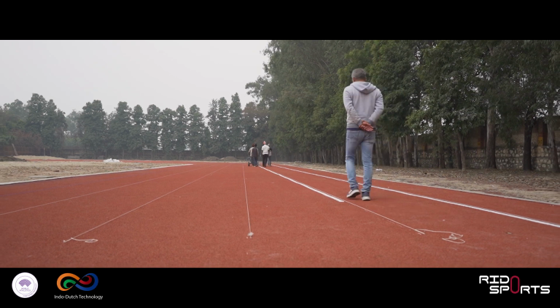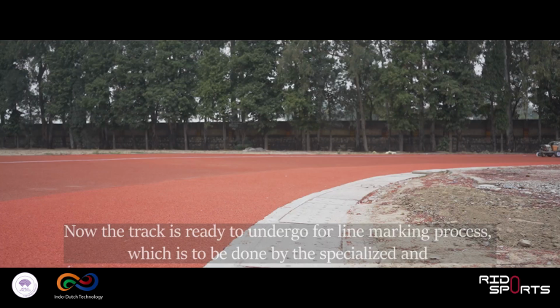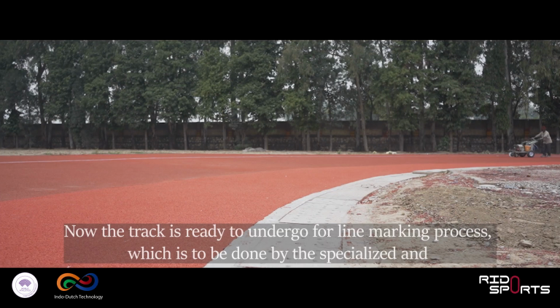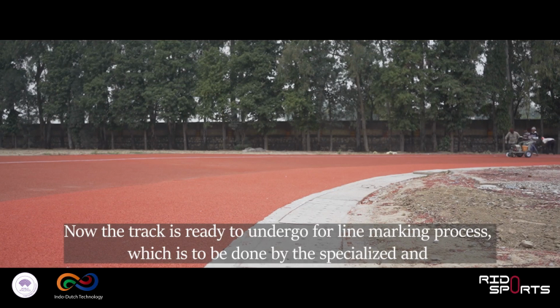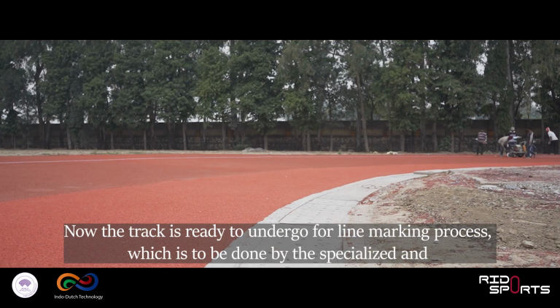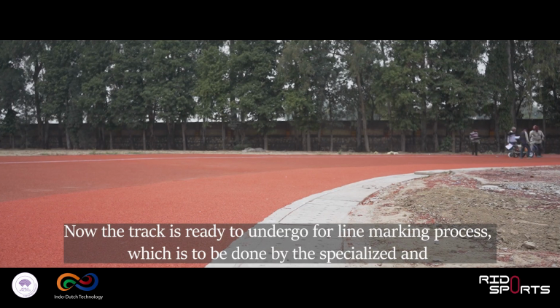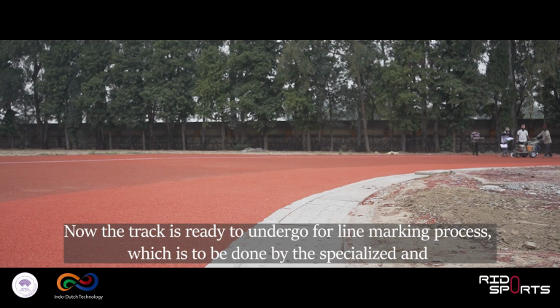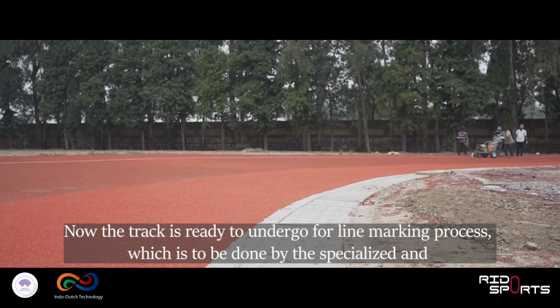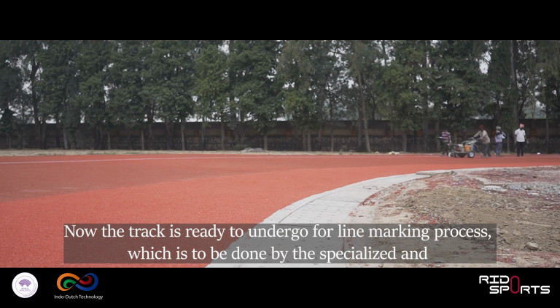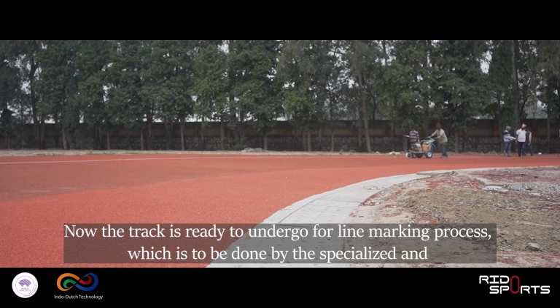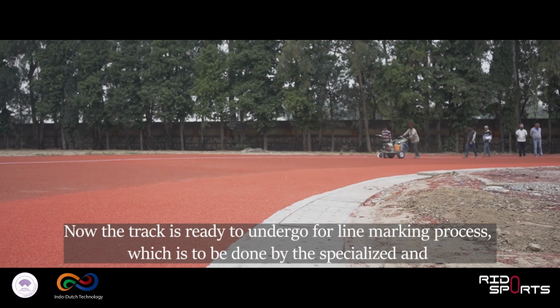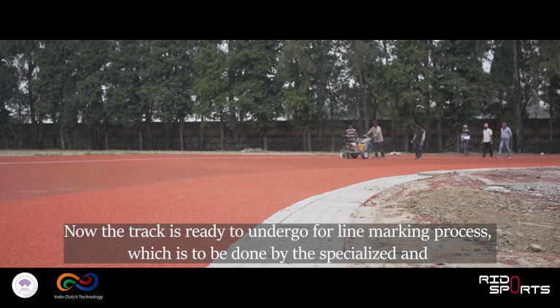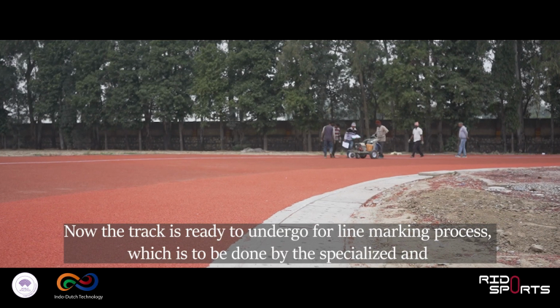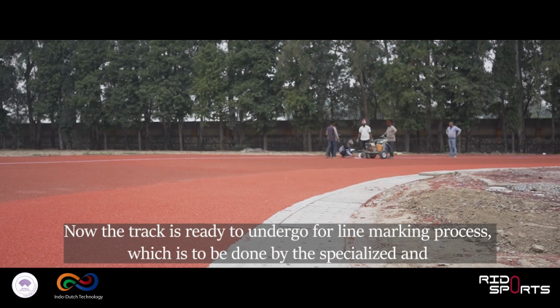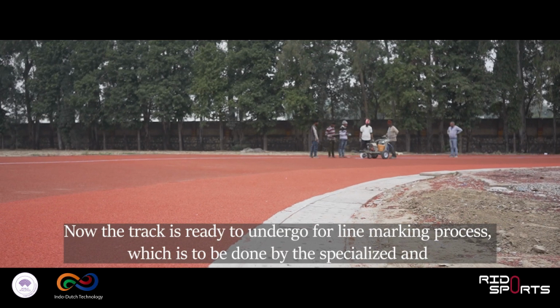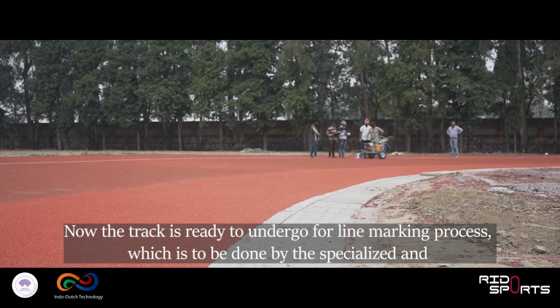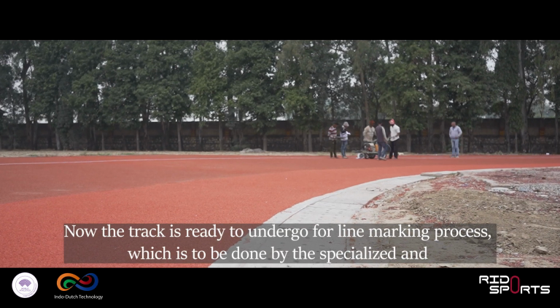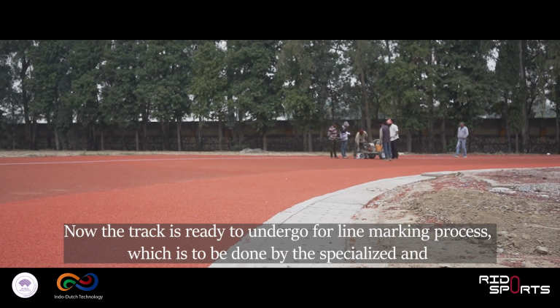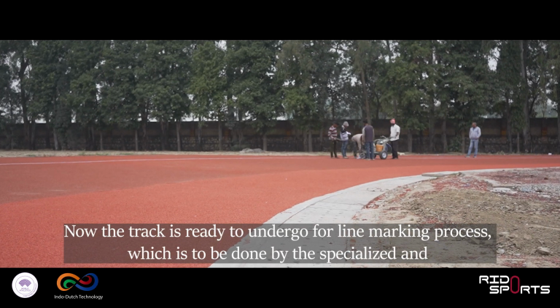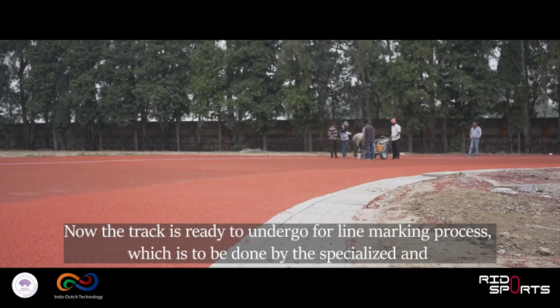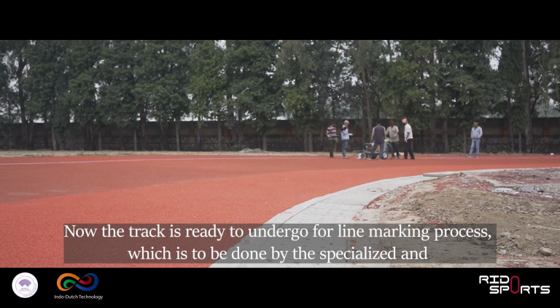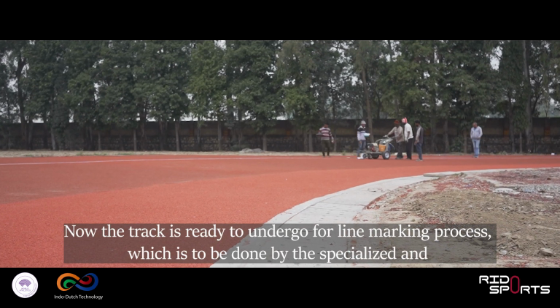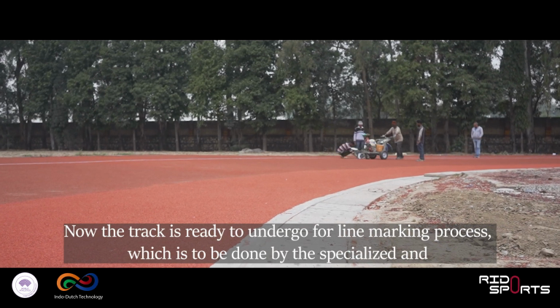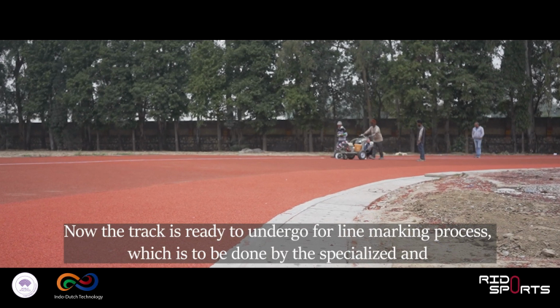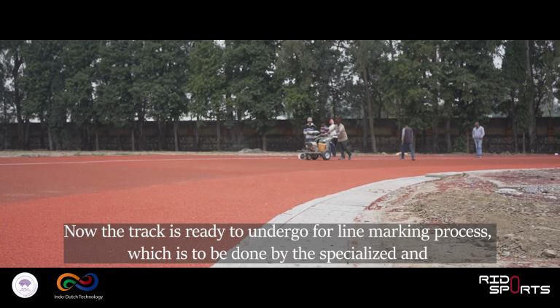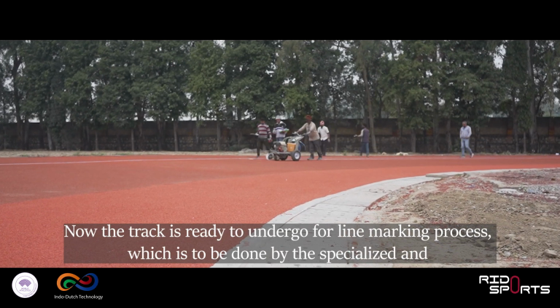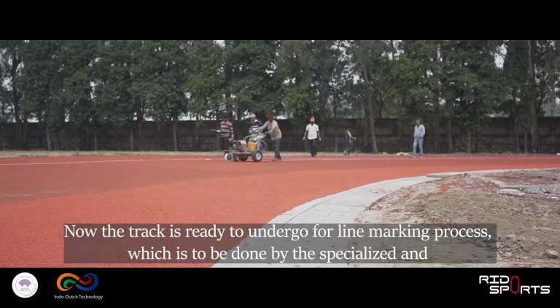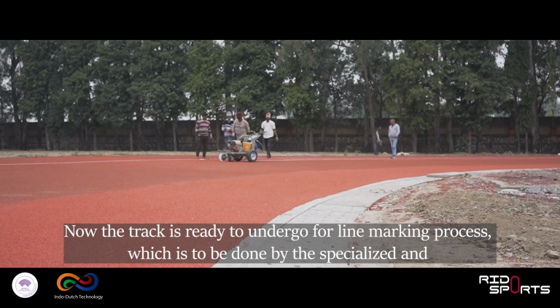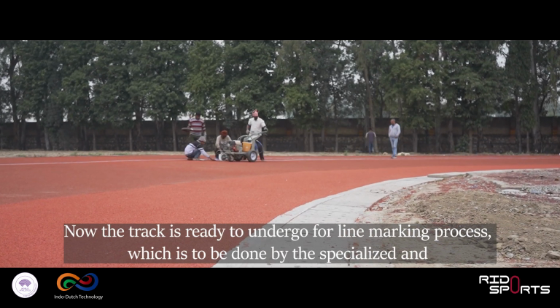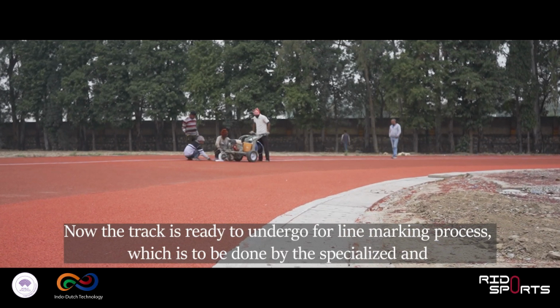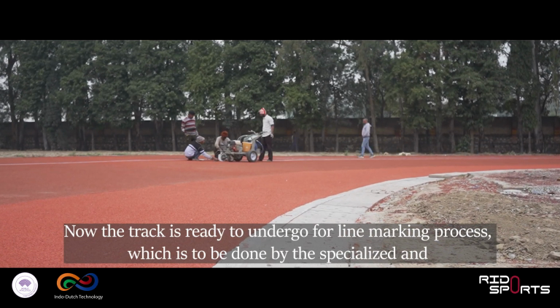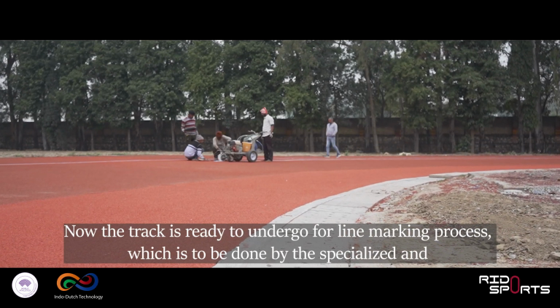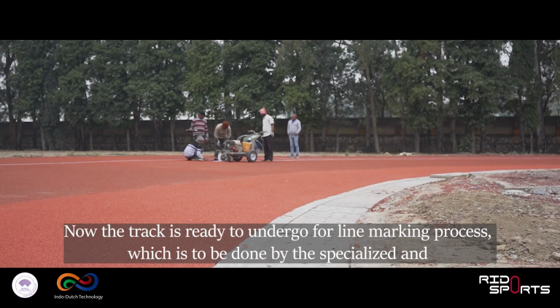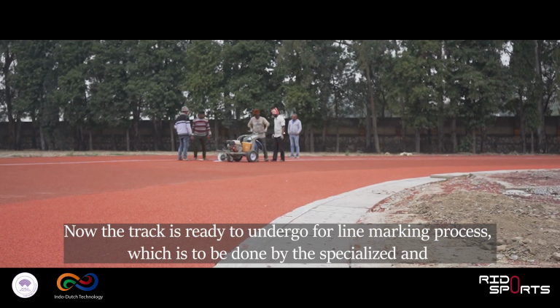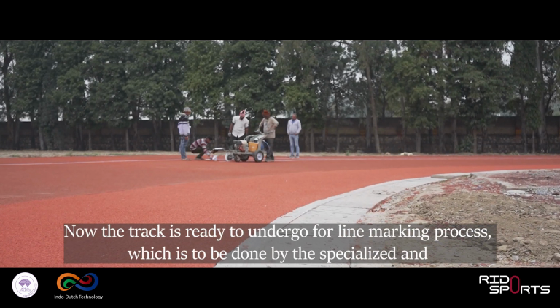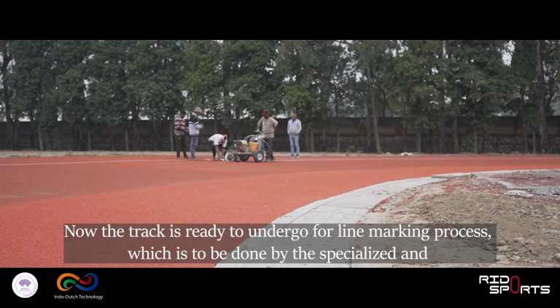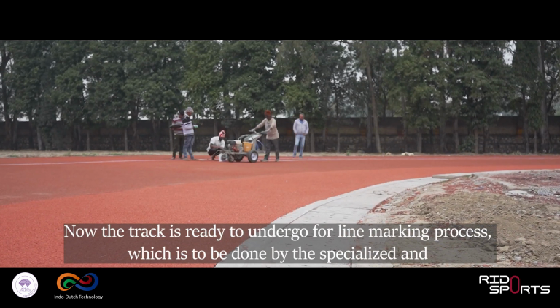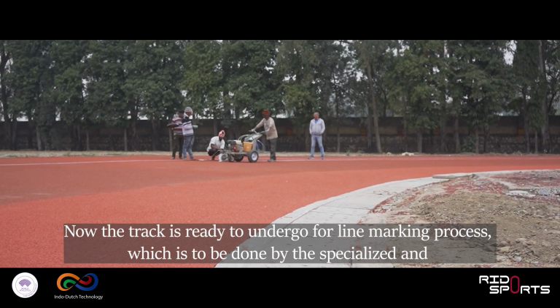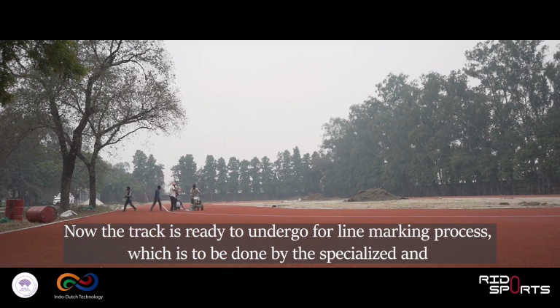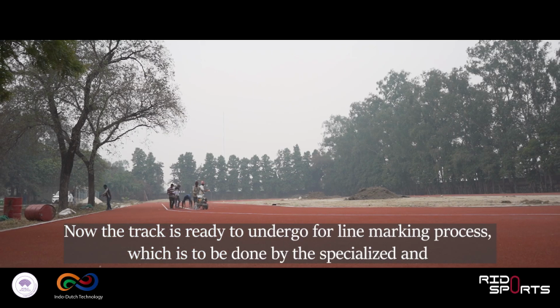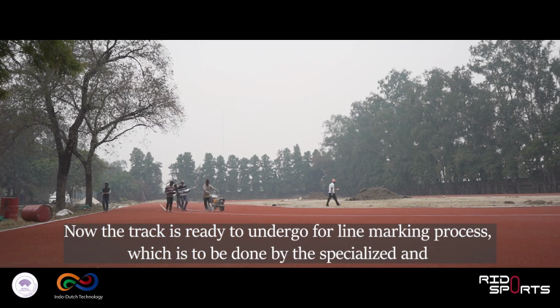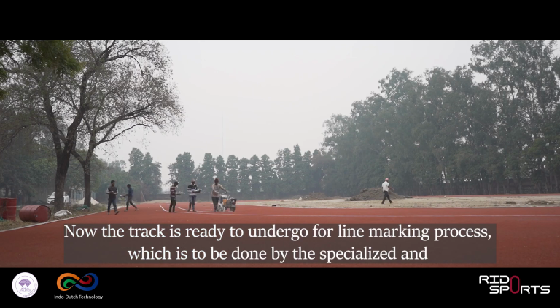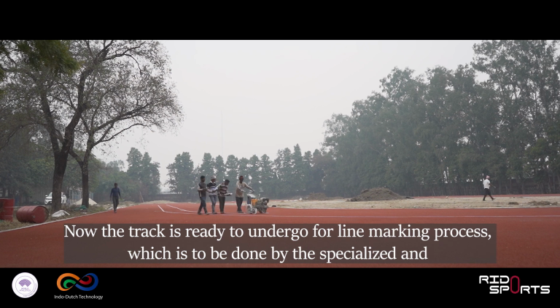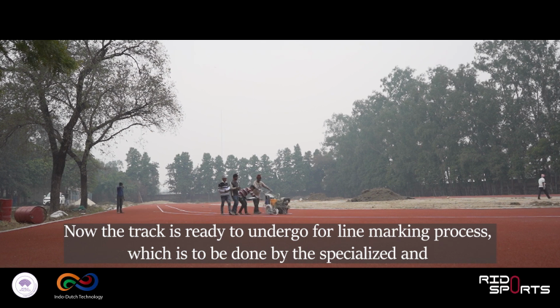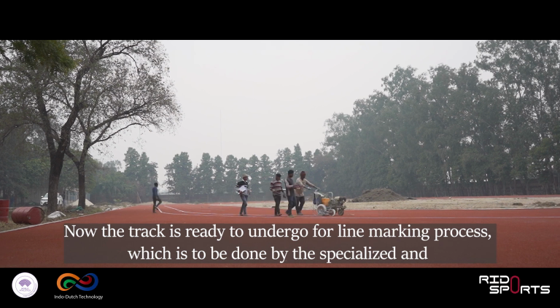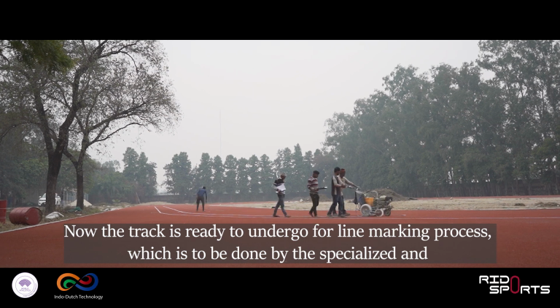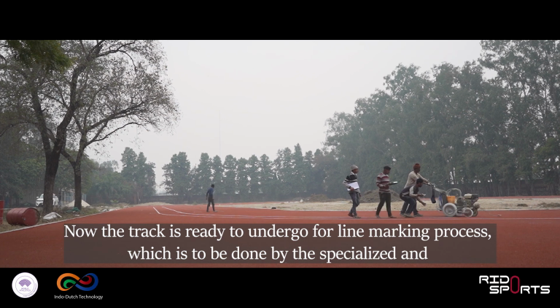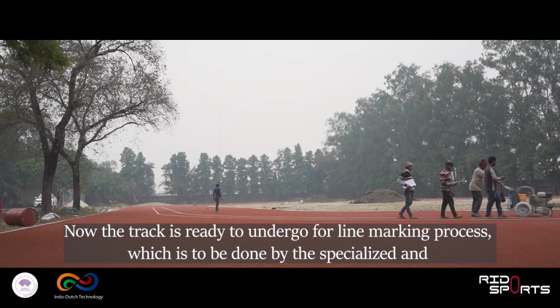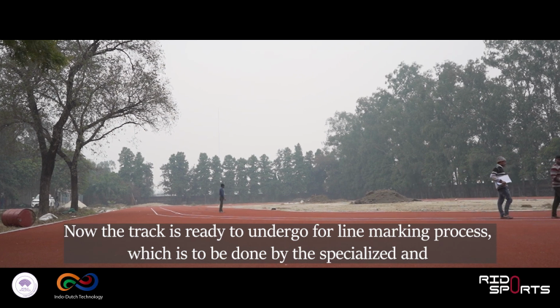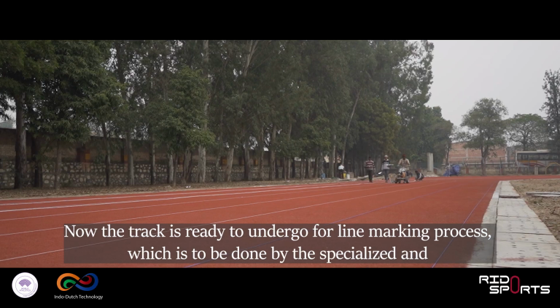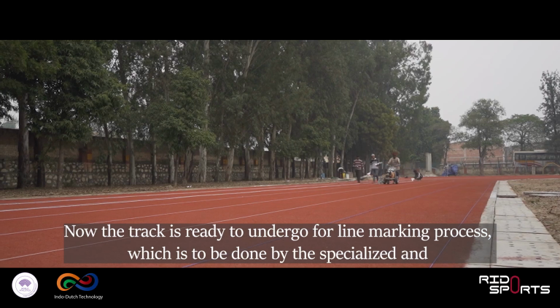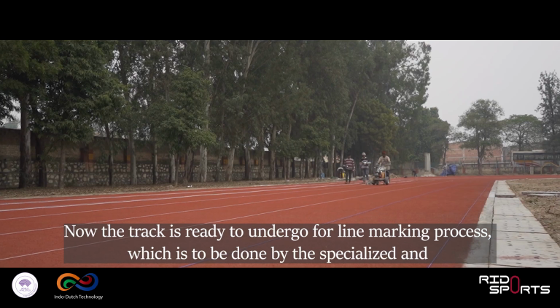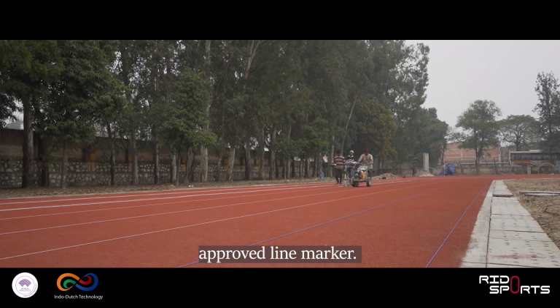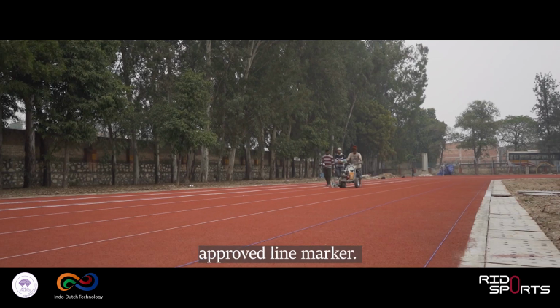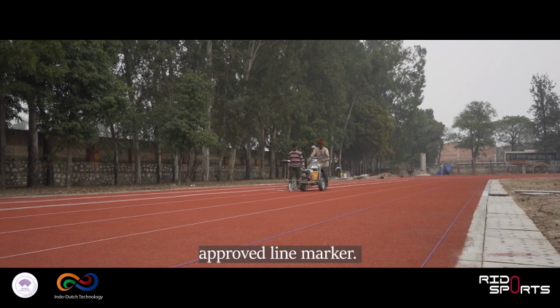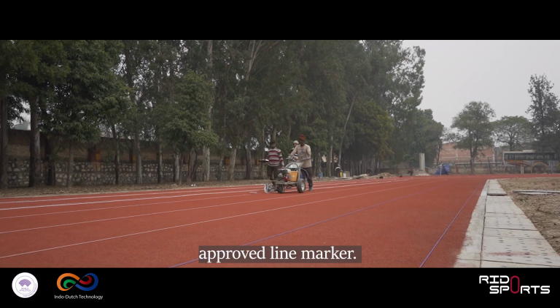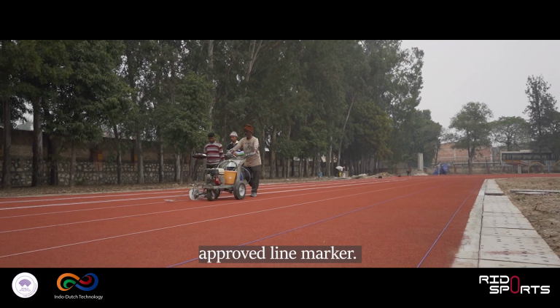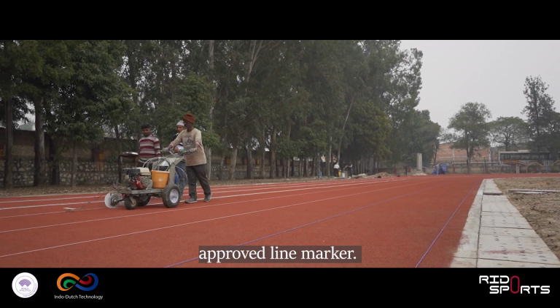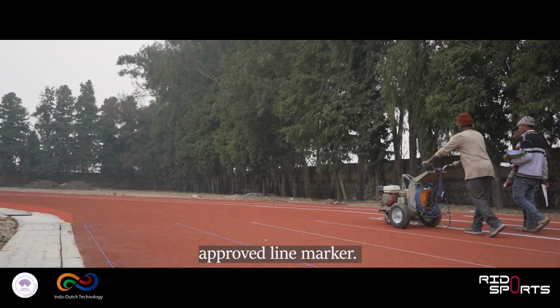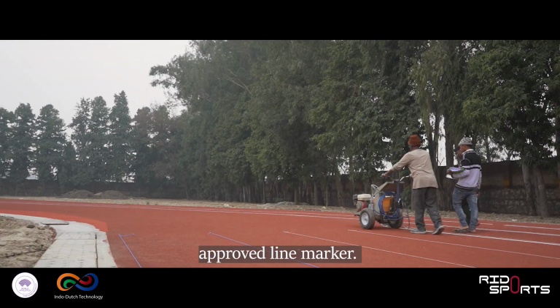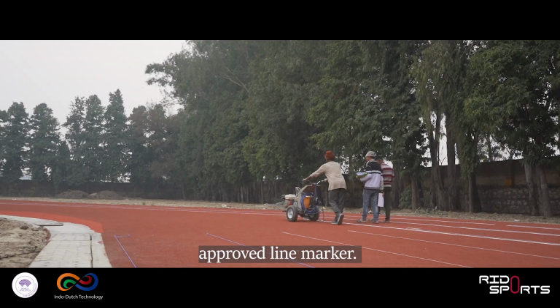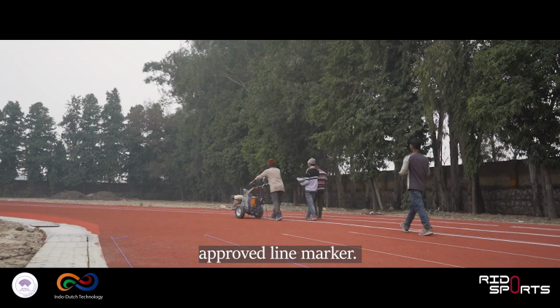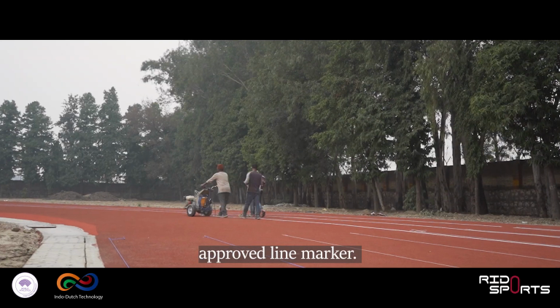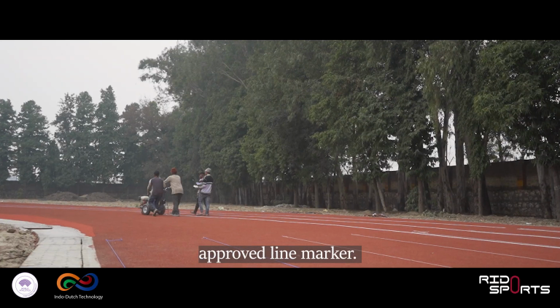Now the track is ready to undergo the line marking process, which is to be done by the specialized approved line marker.